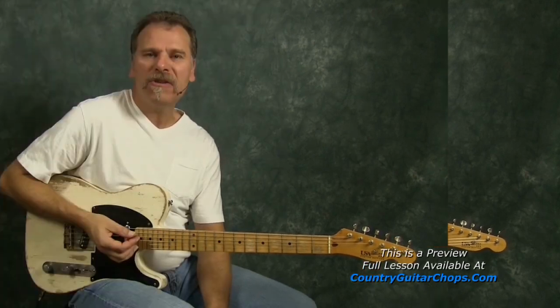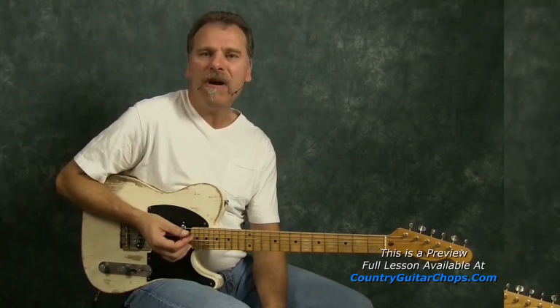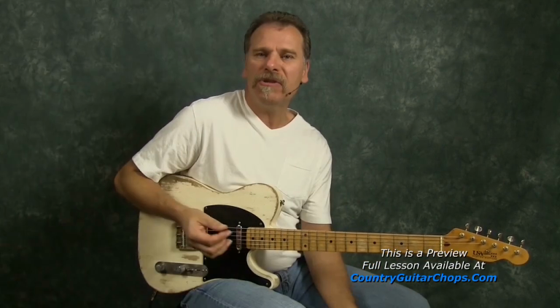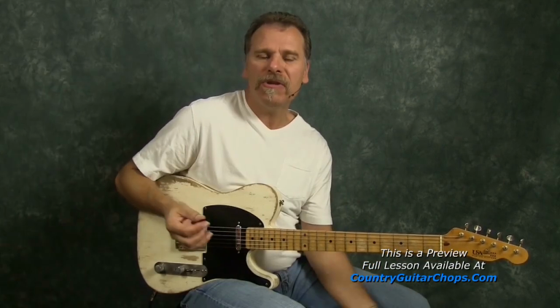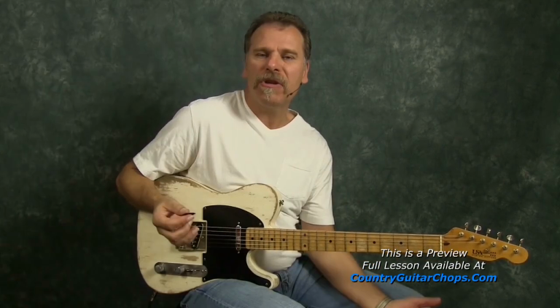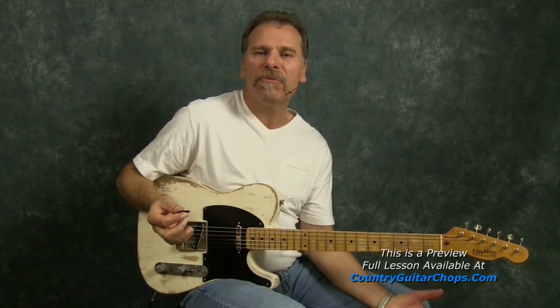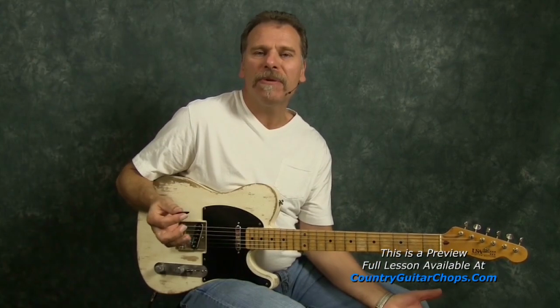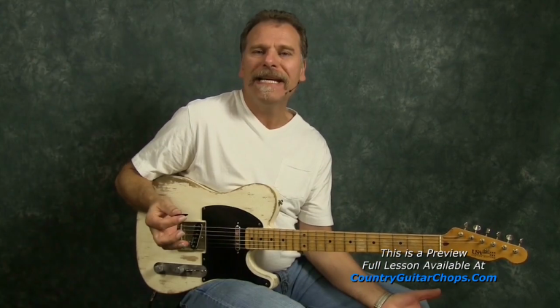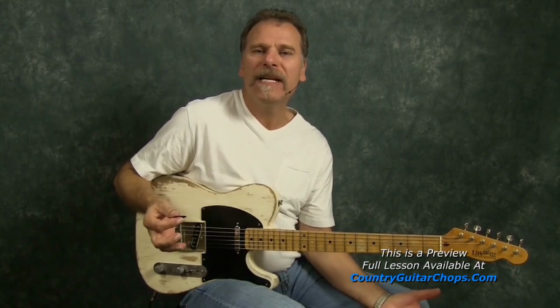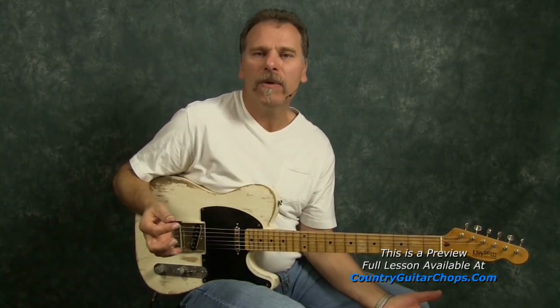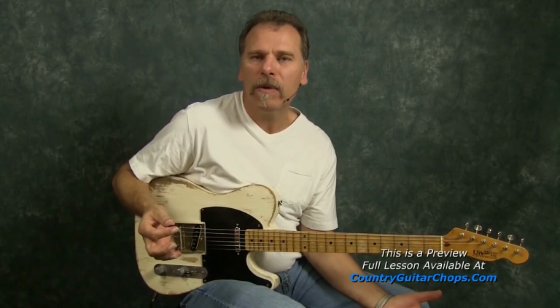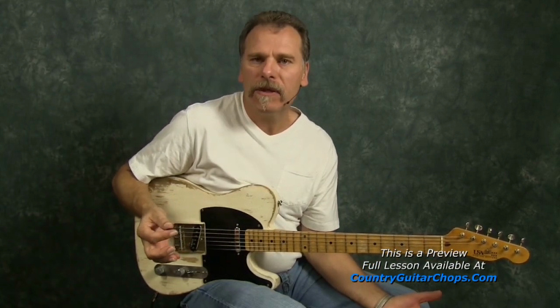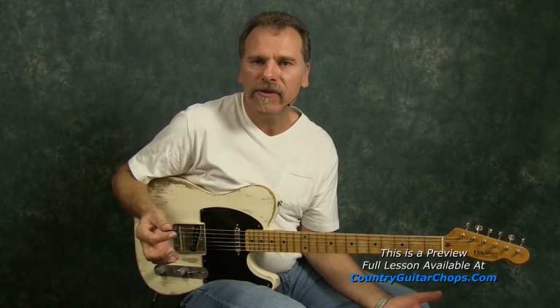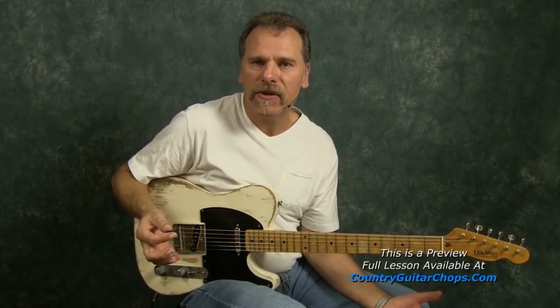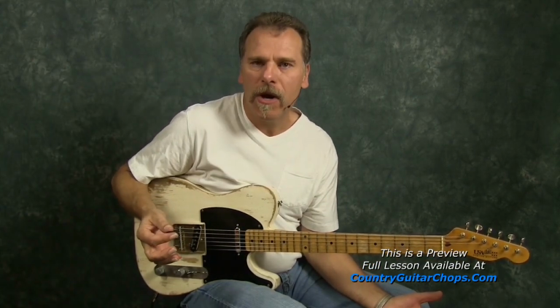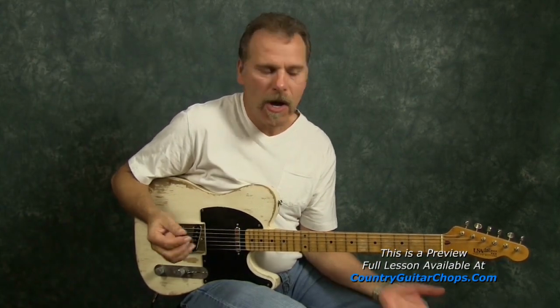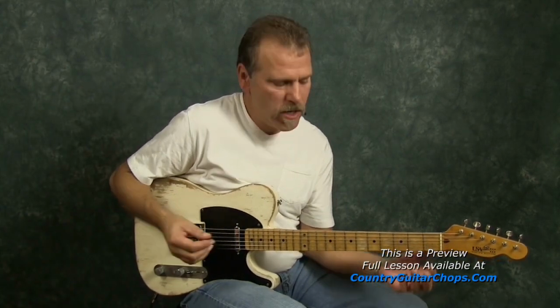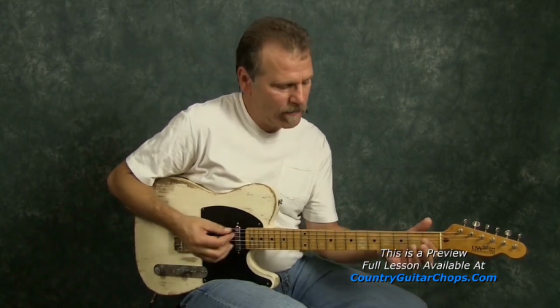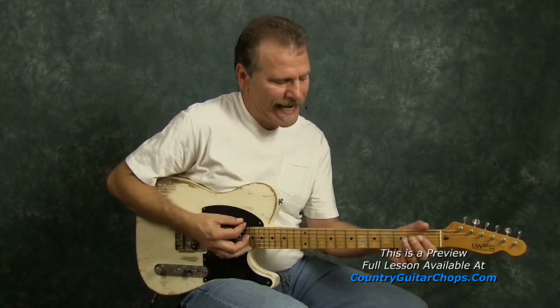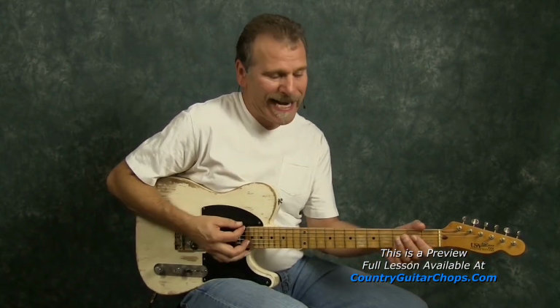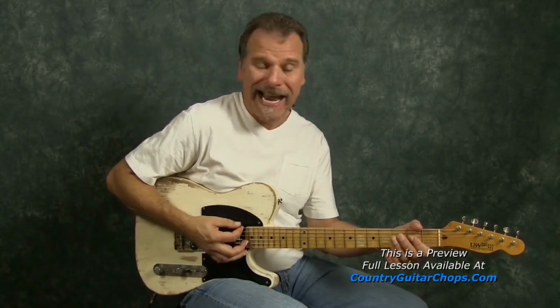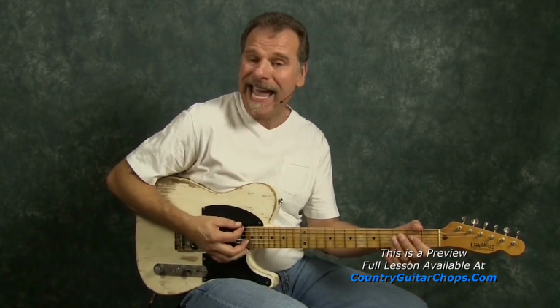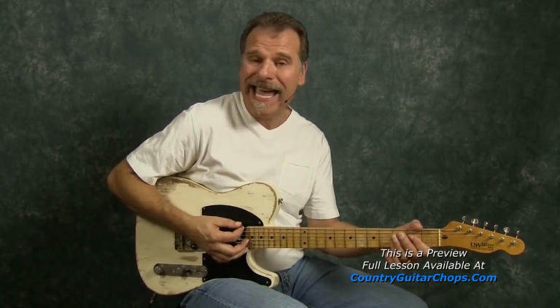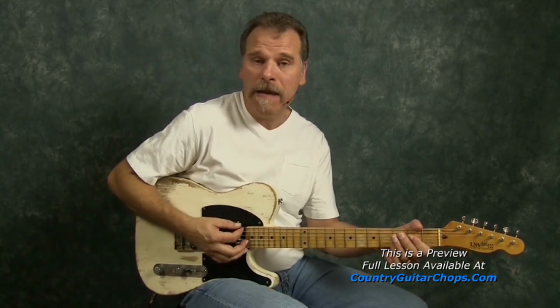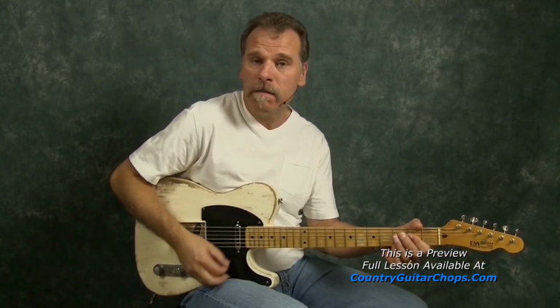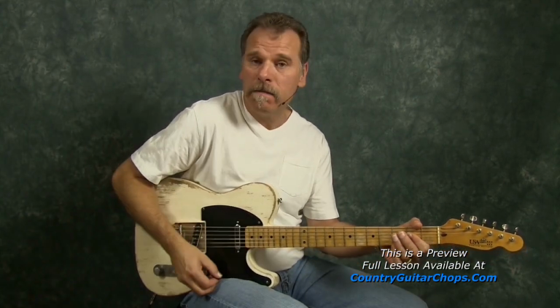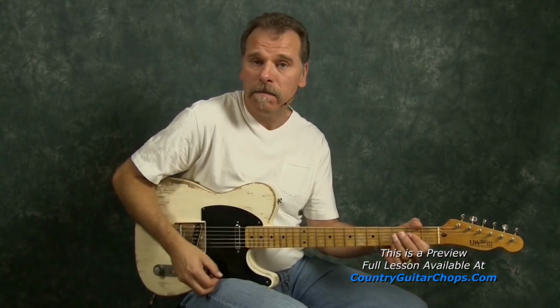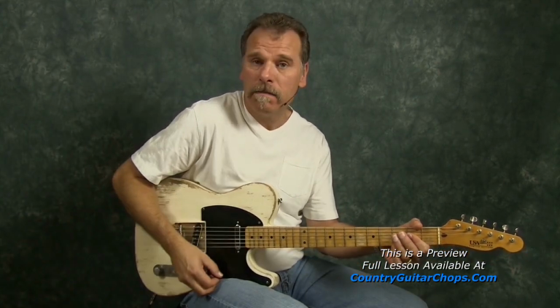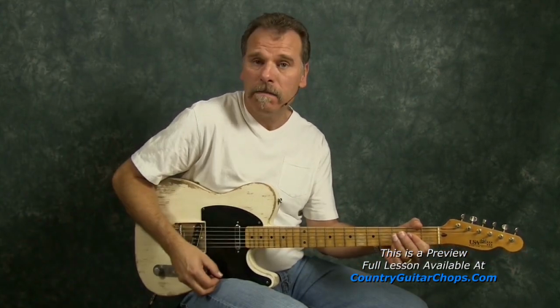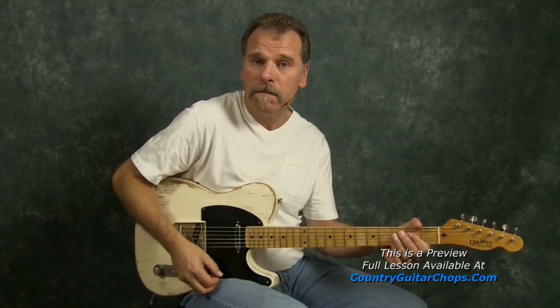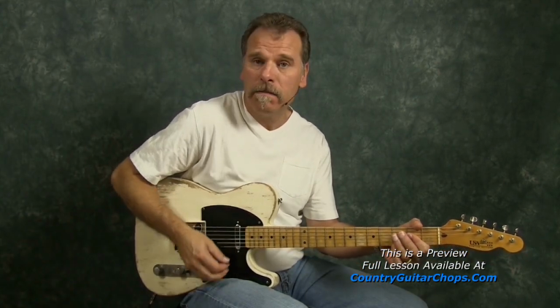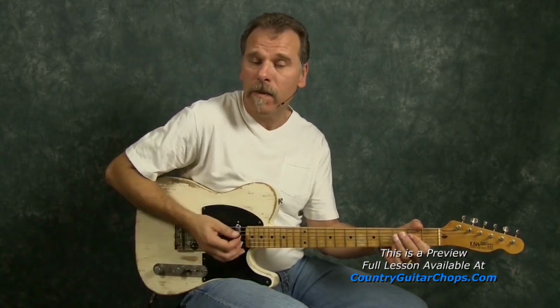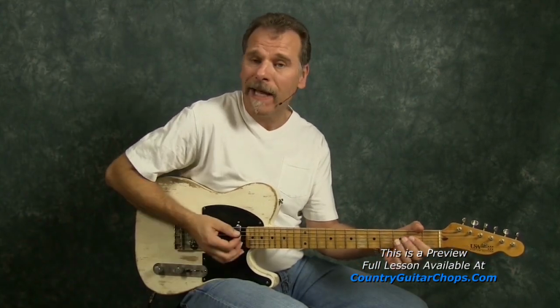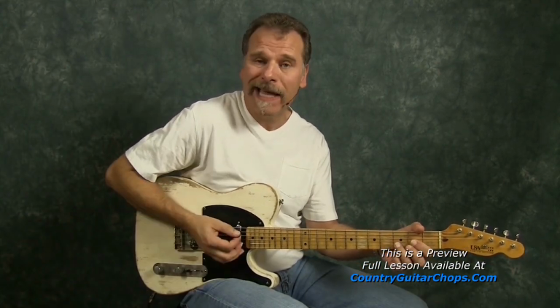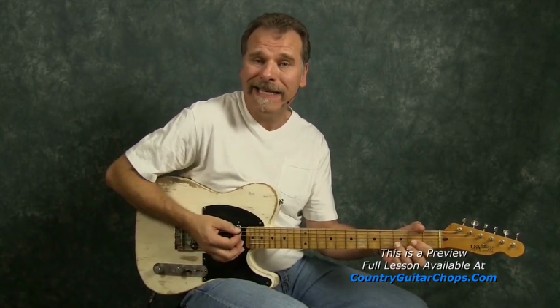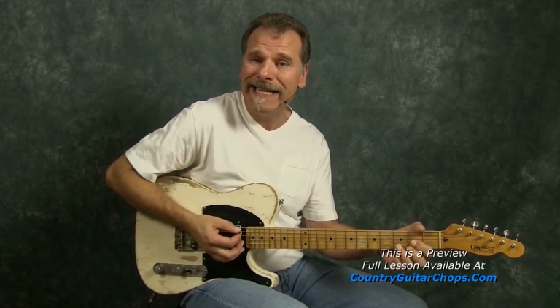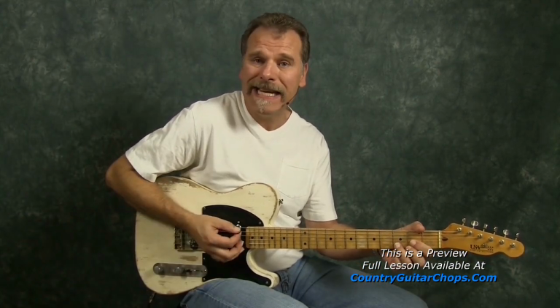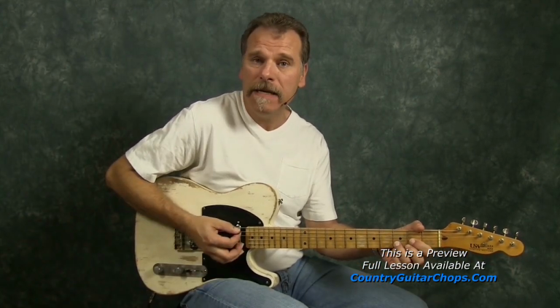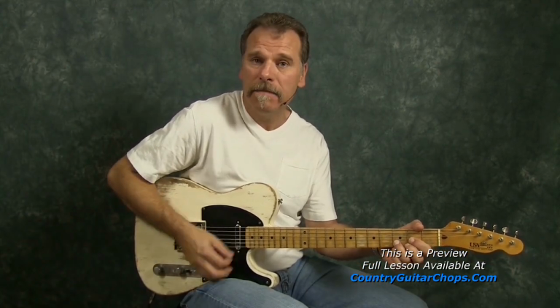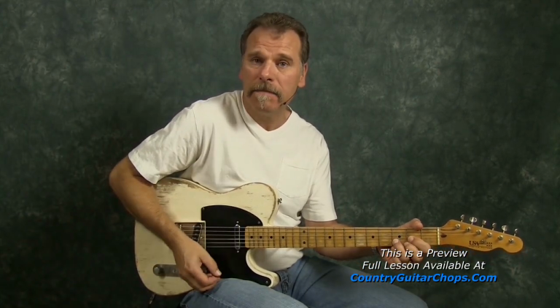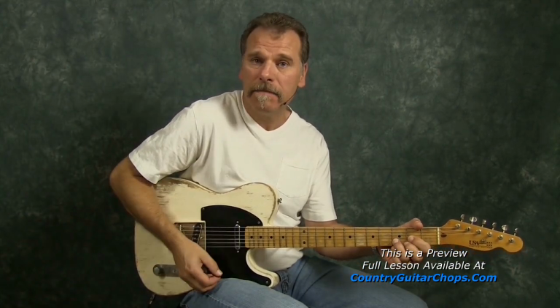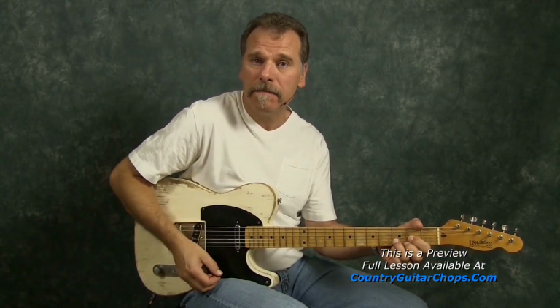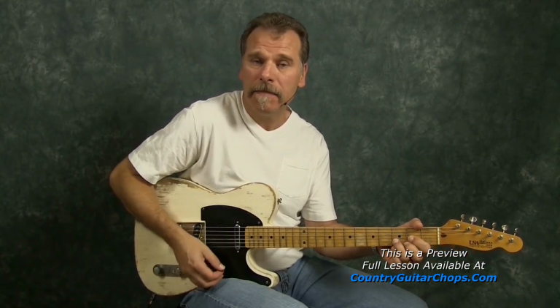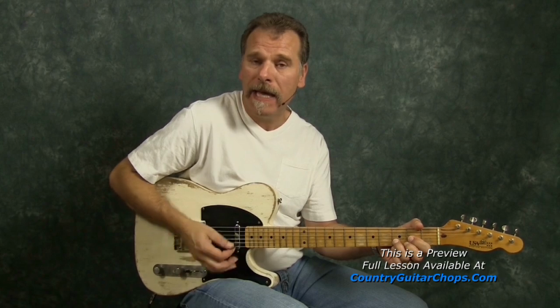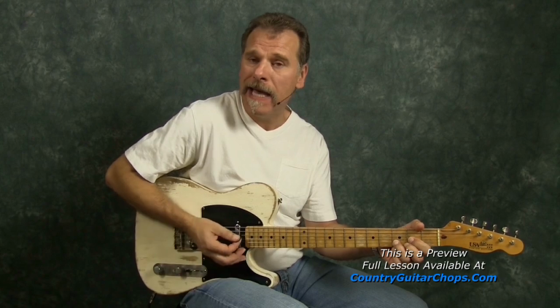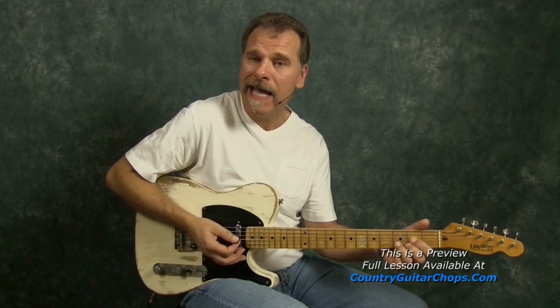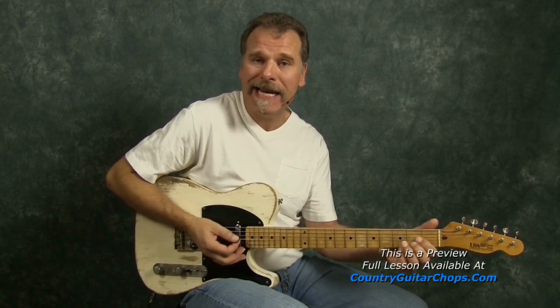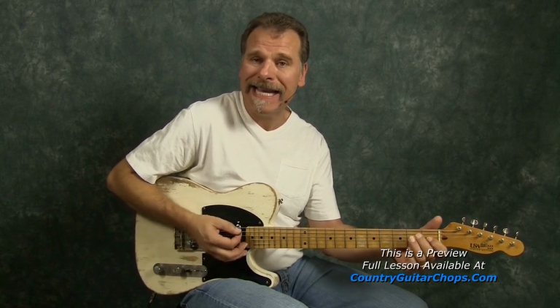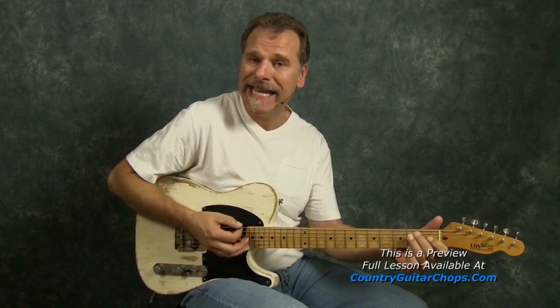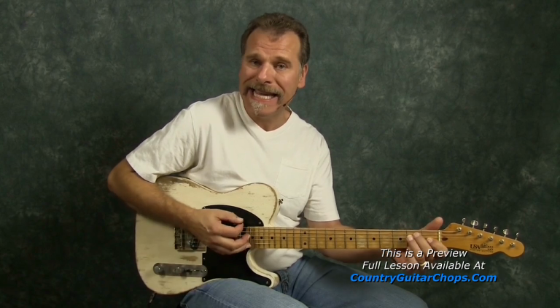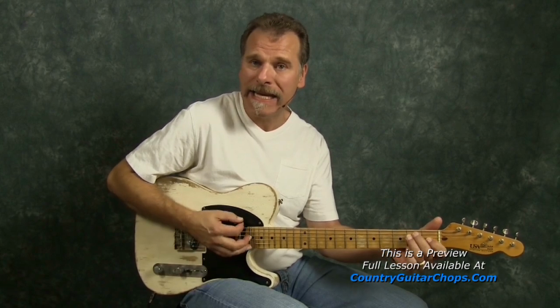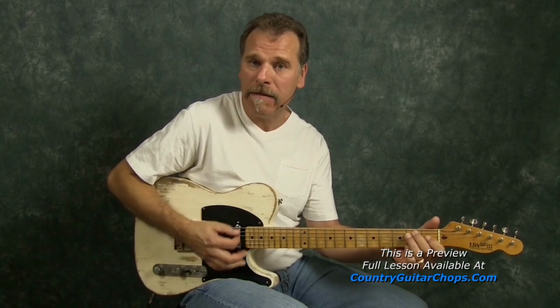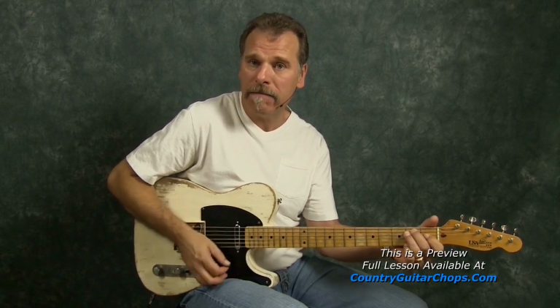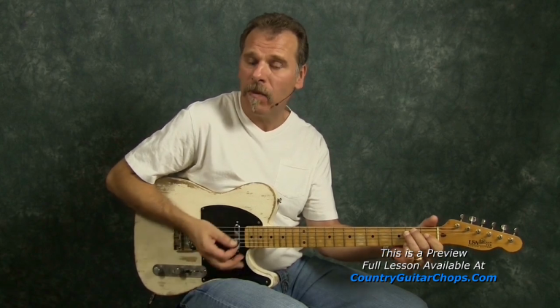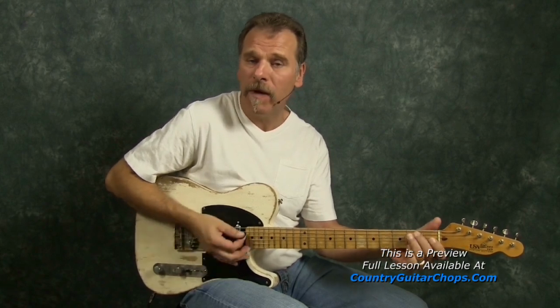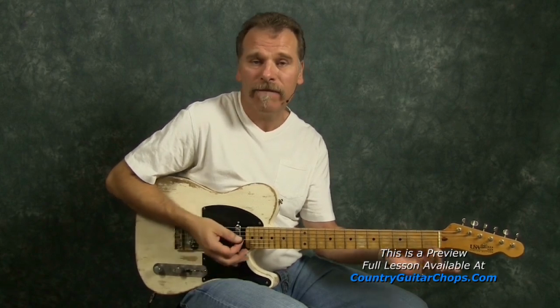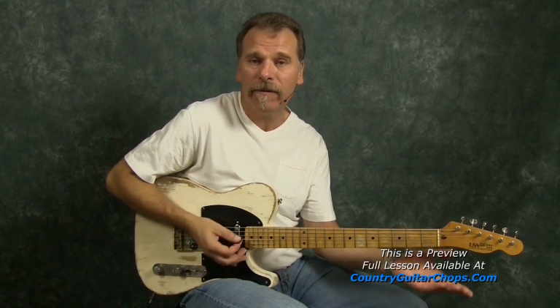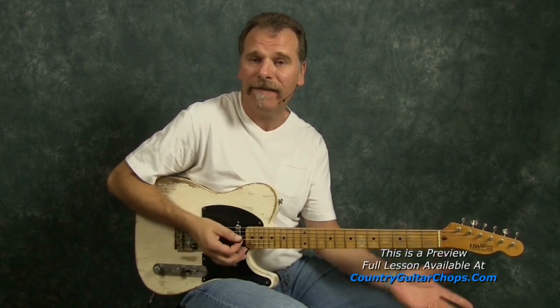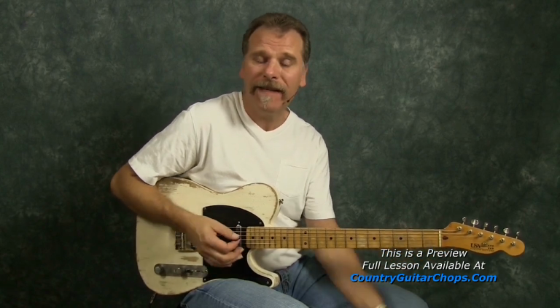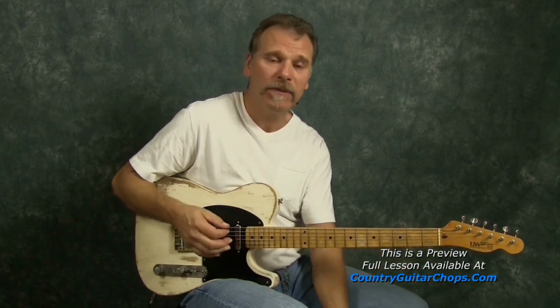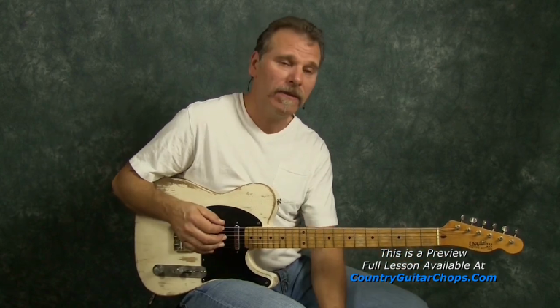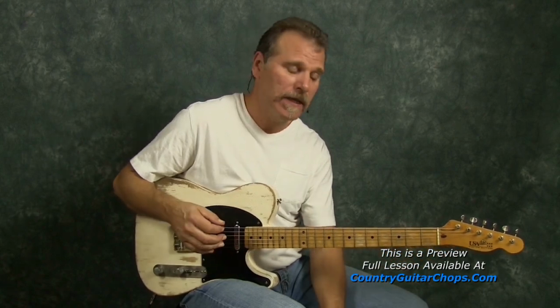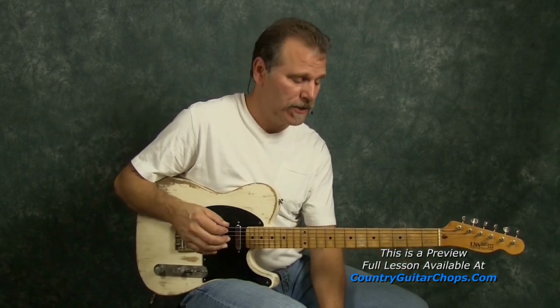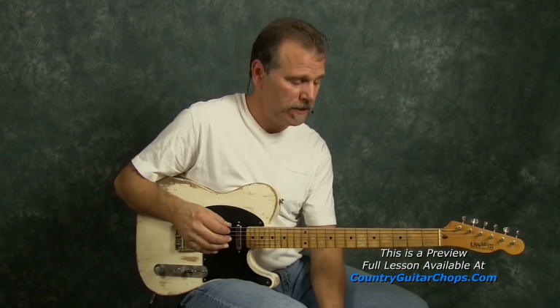The song is just a three-chord song. We got an A, we got a D, and an E — a one, four, five progression.